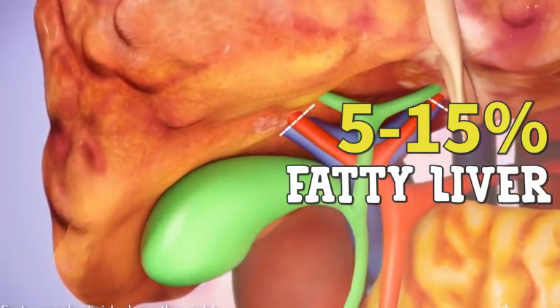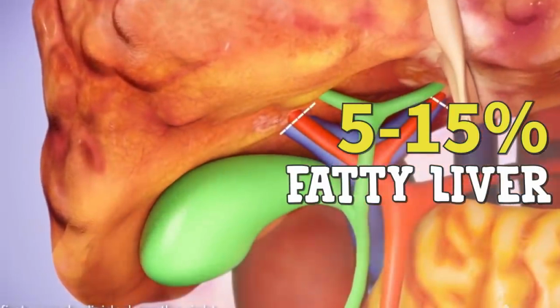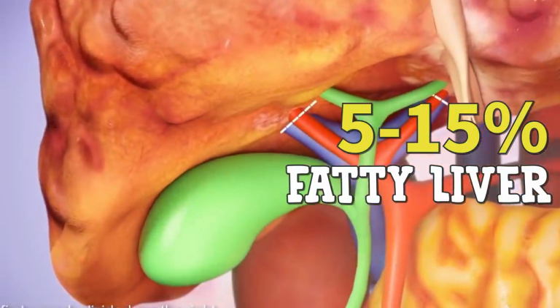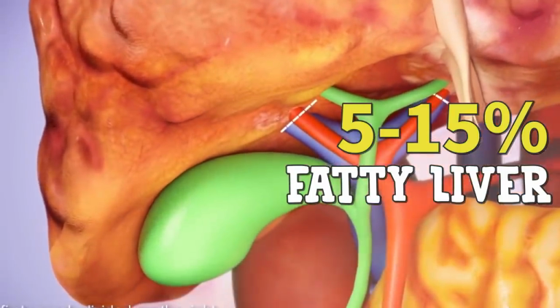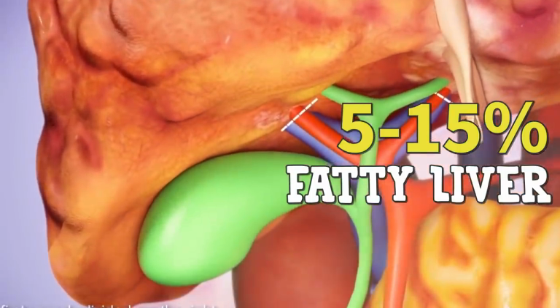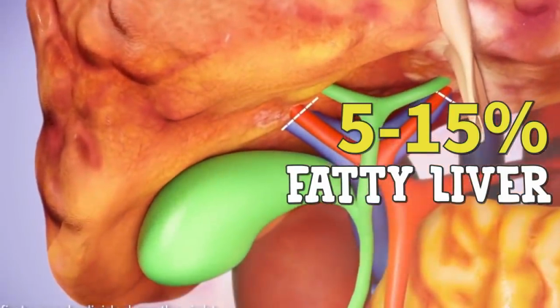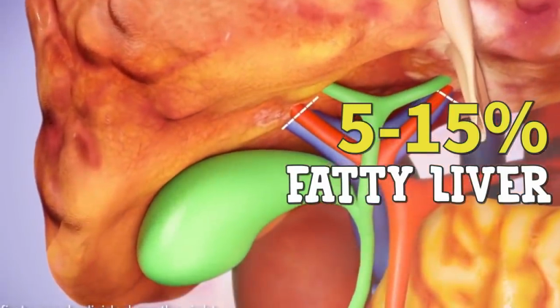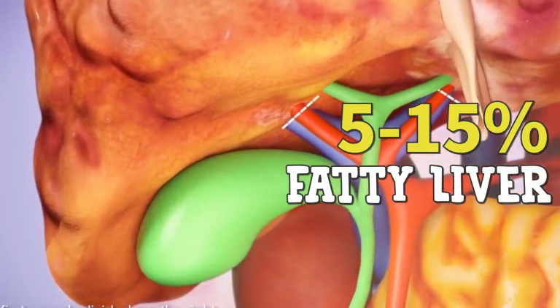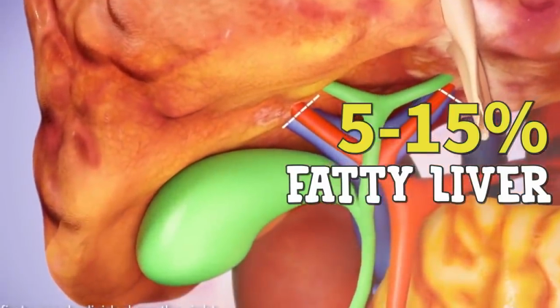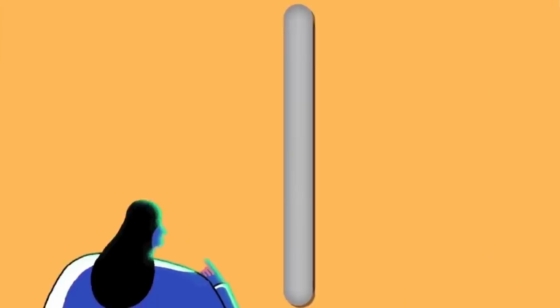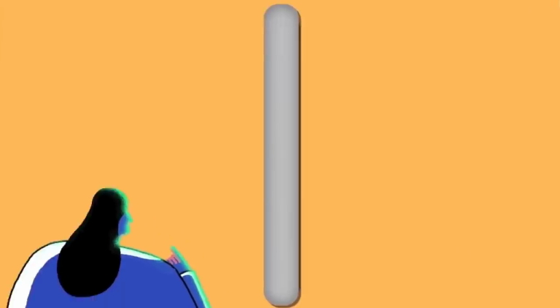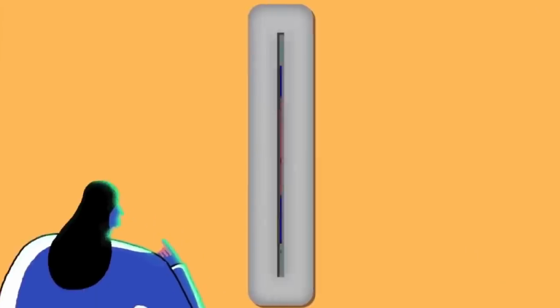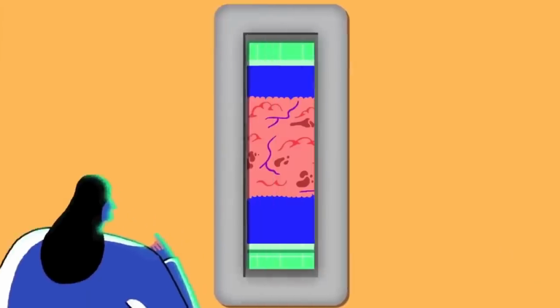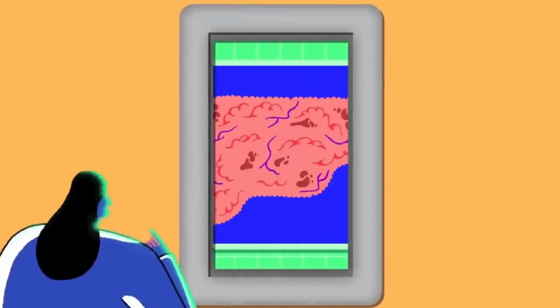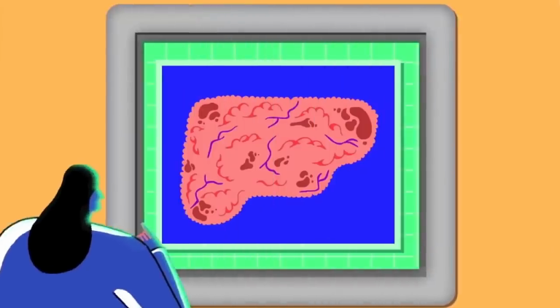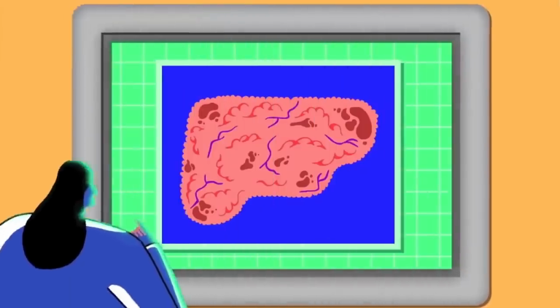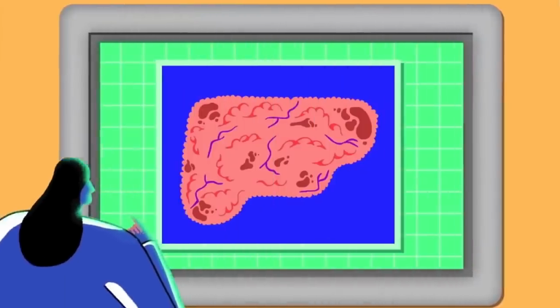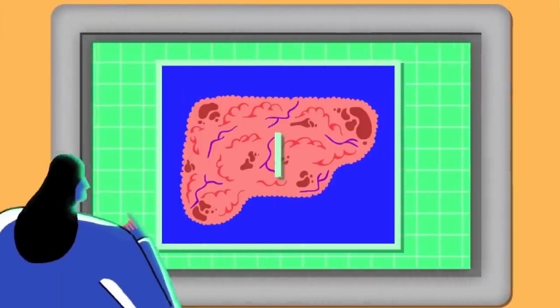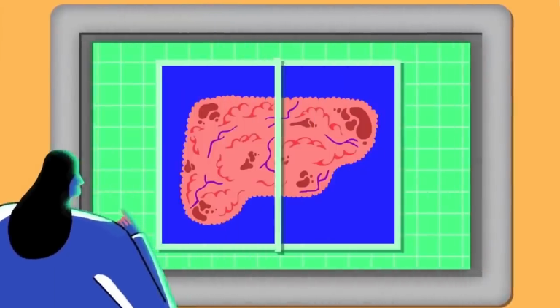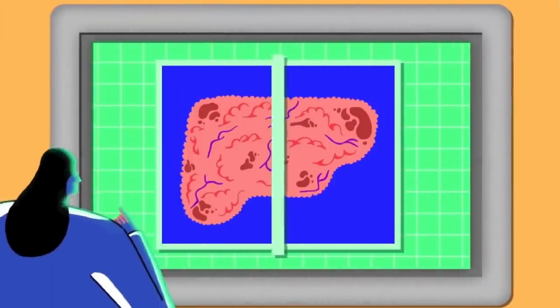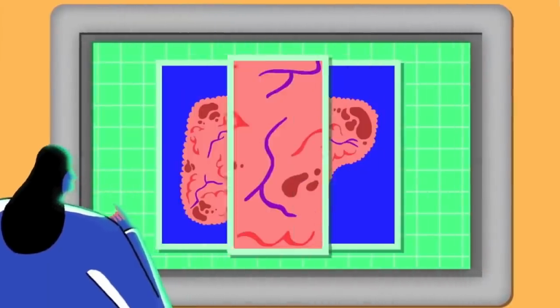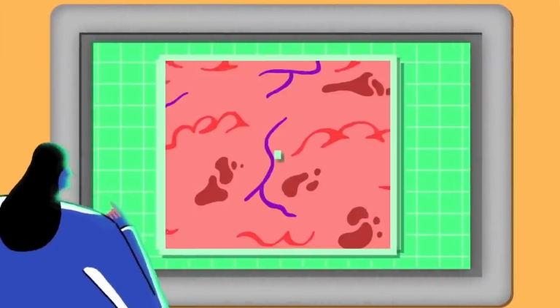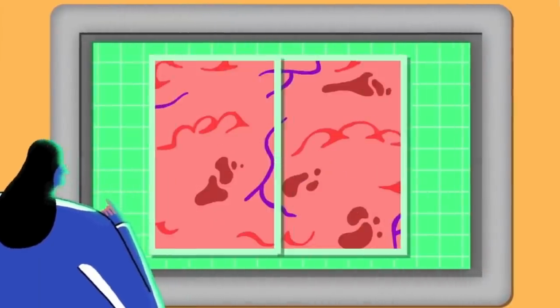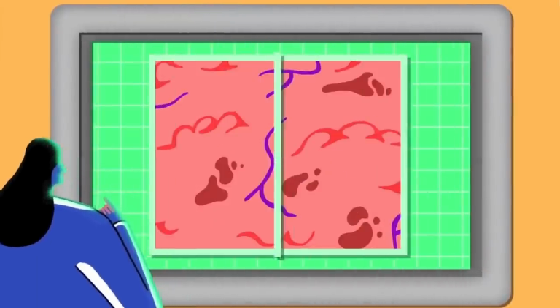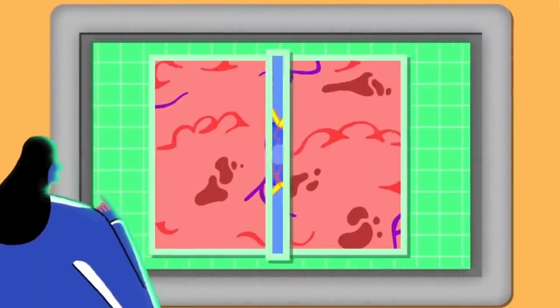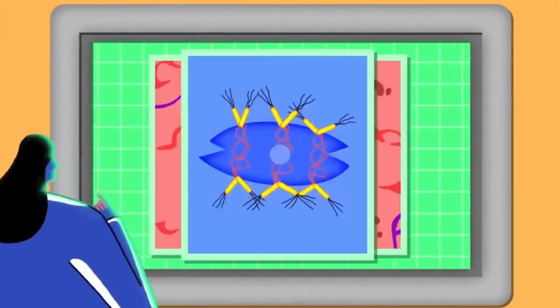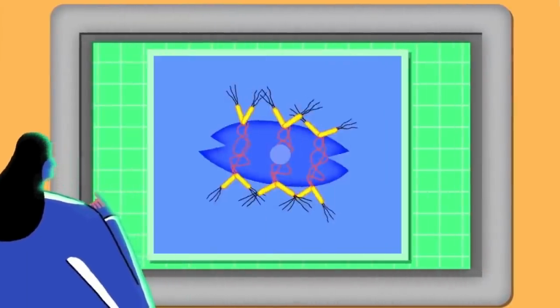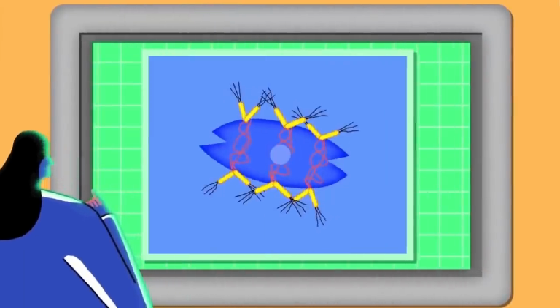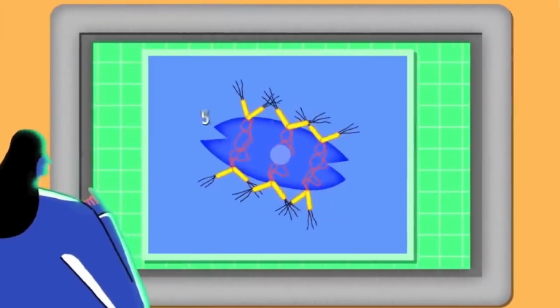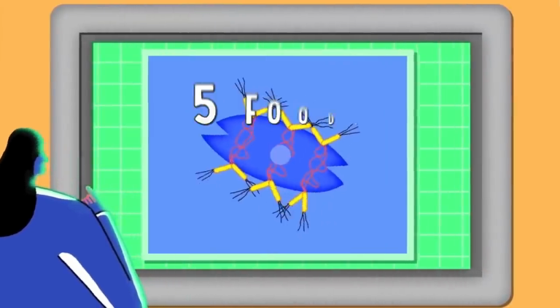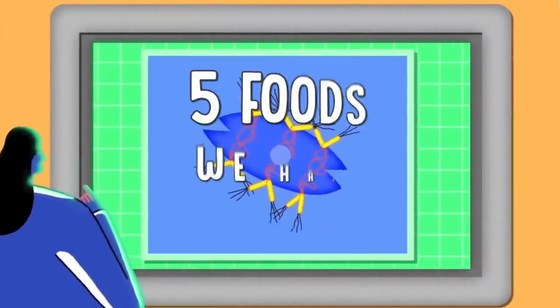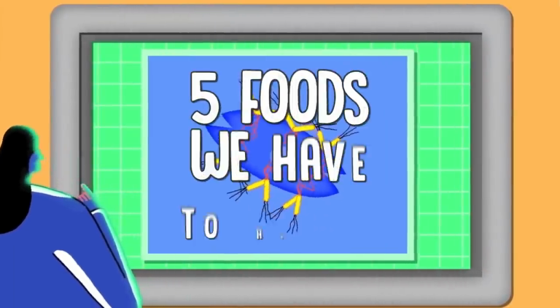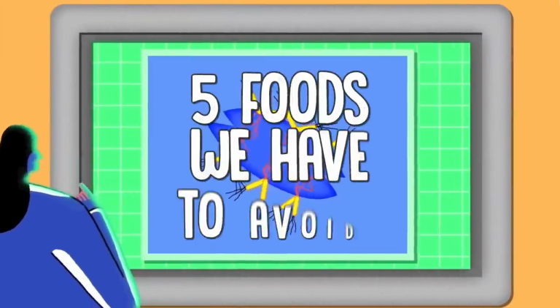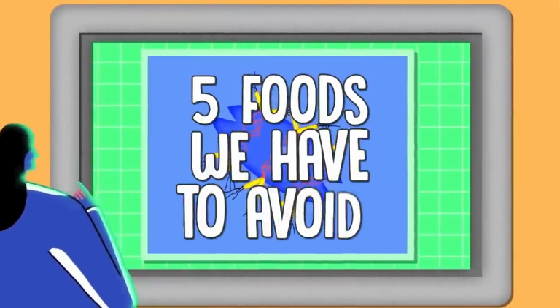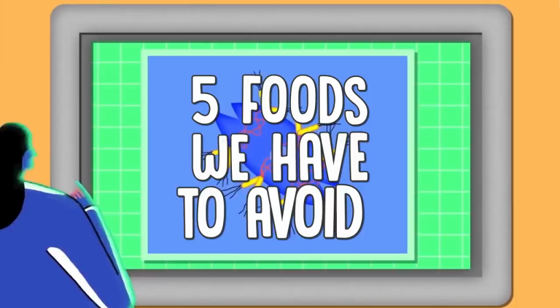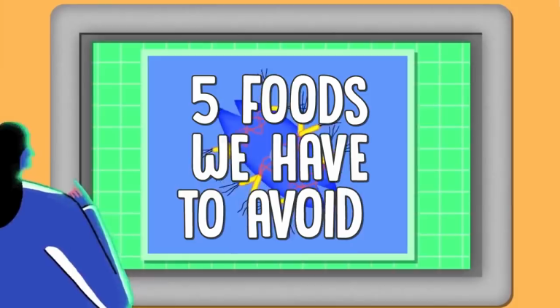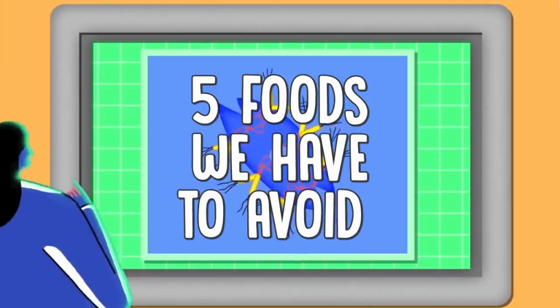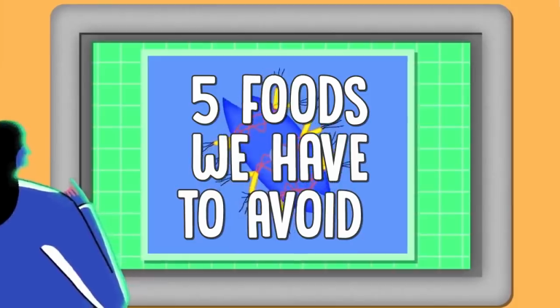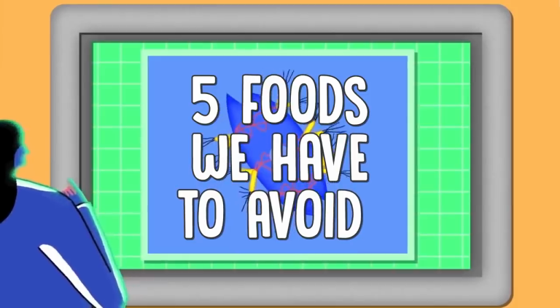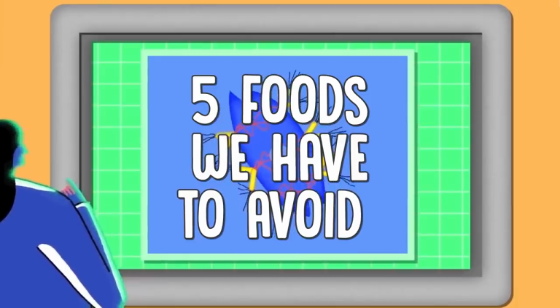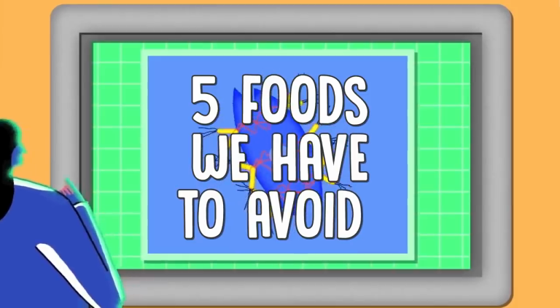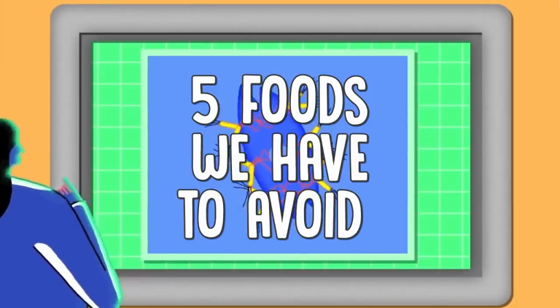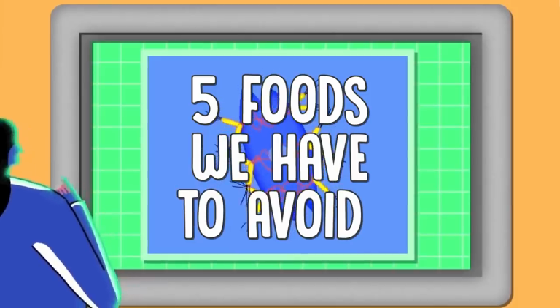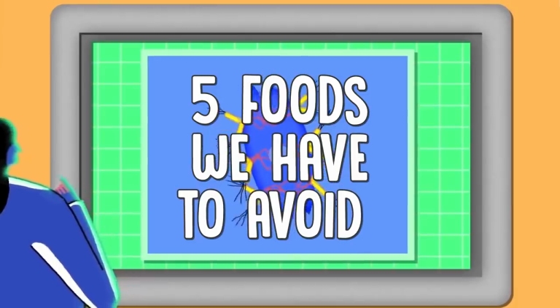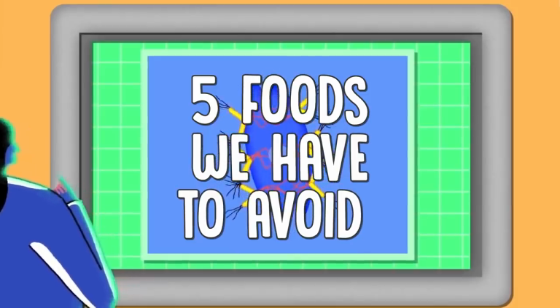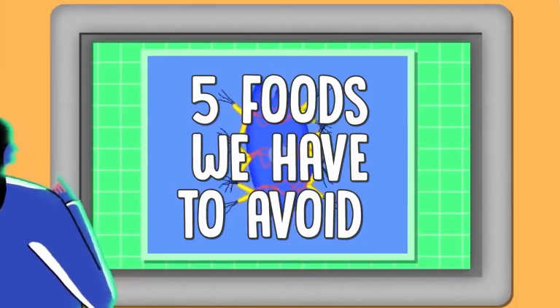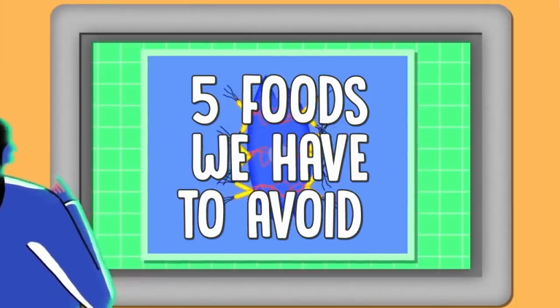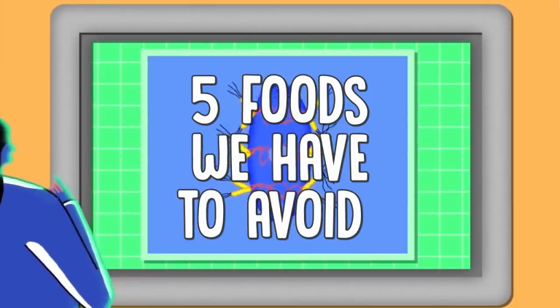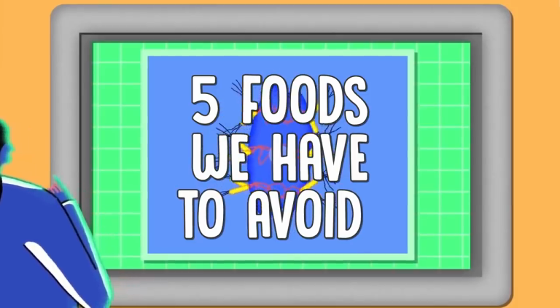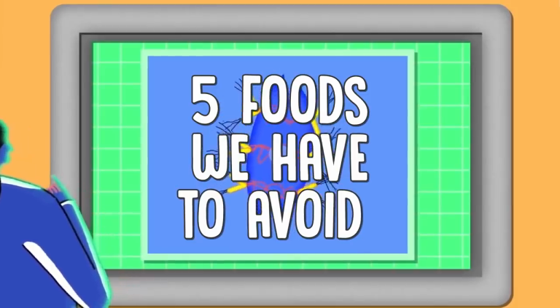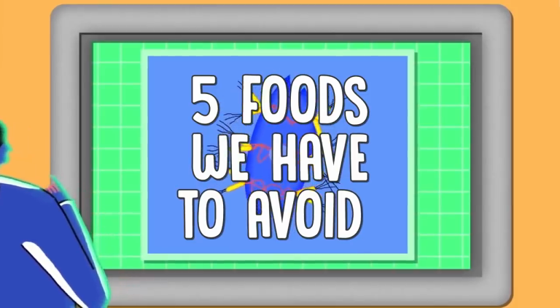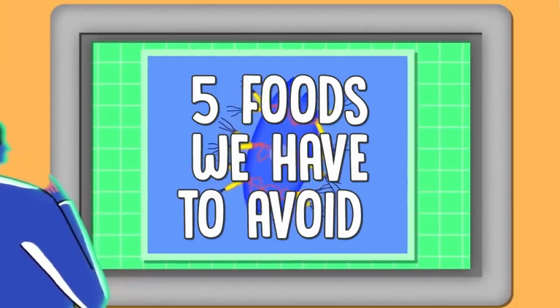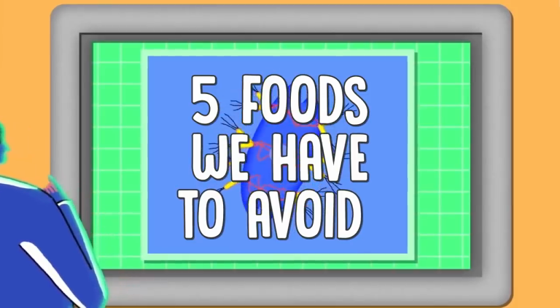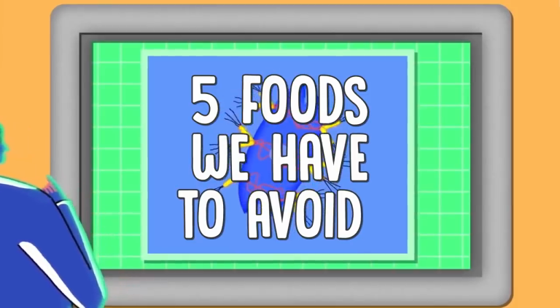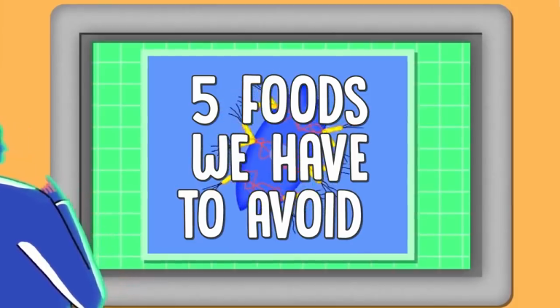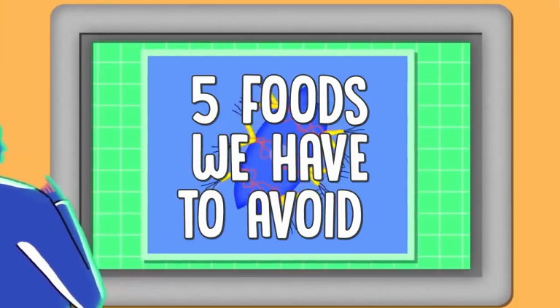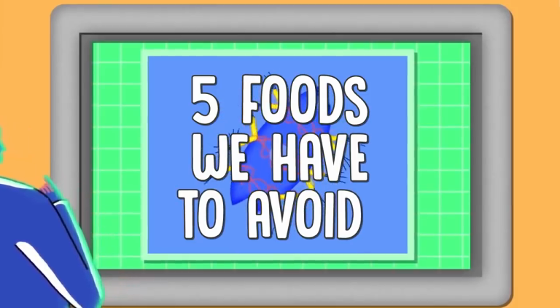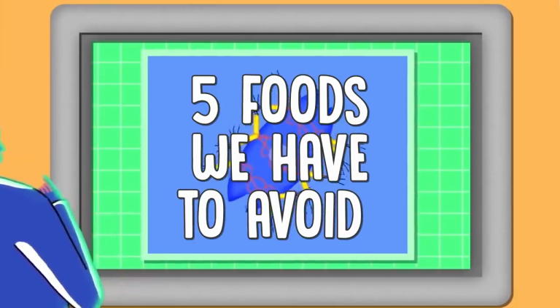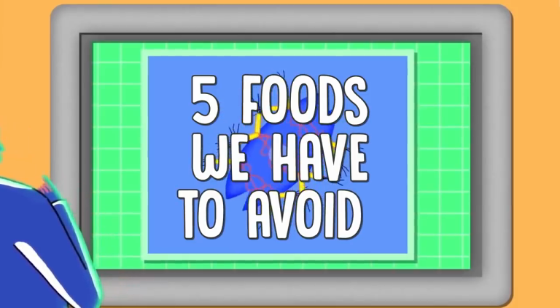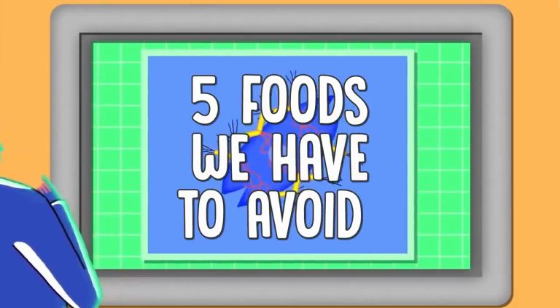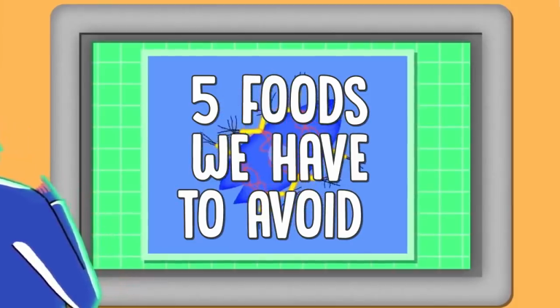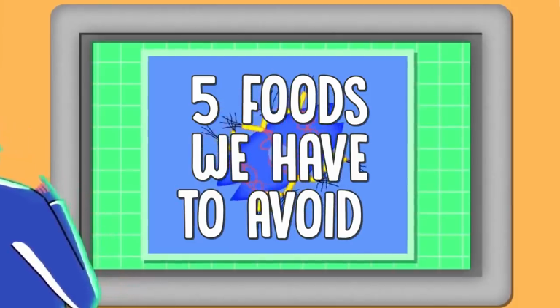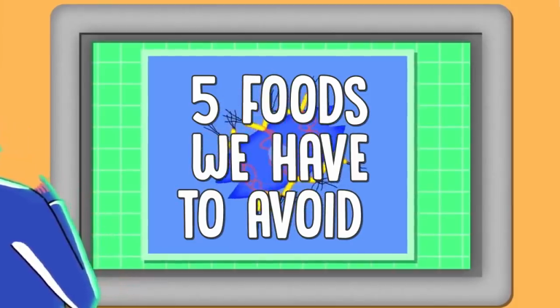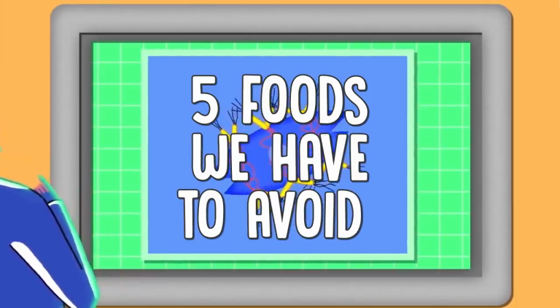In this video you will find out 5 foods that can help you to protect your liver, but until then we have to know which 5 foods we have to avoid first of all.